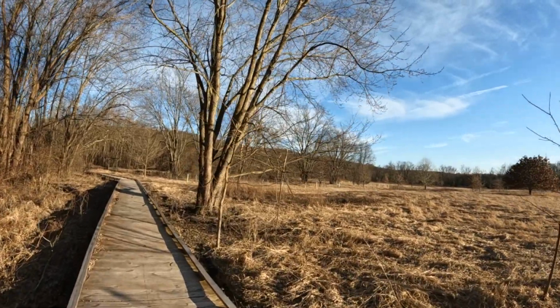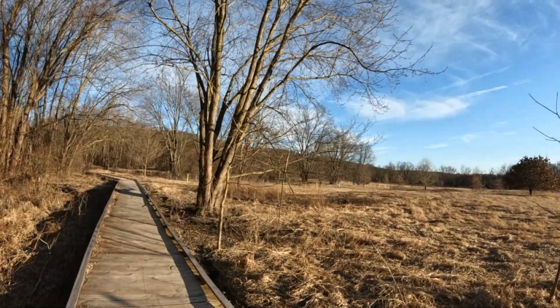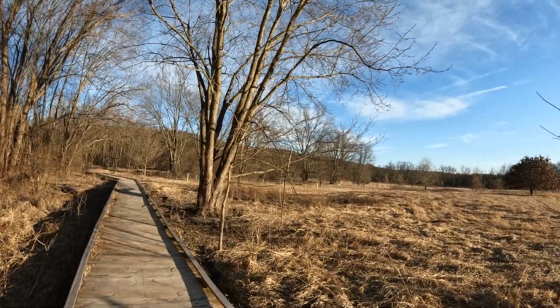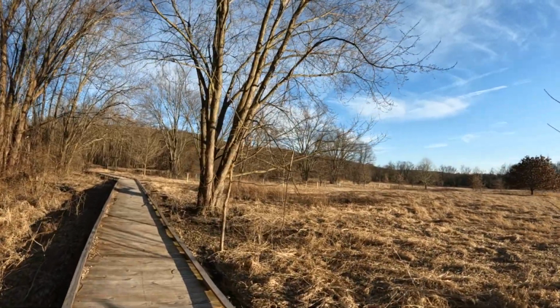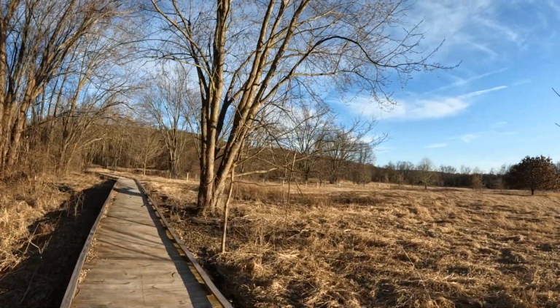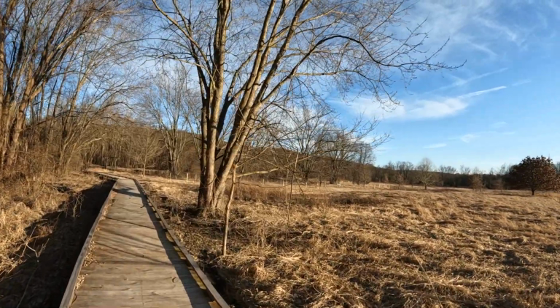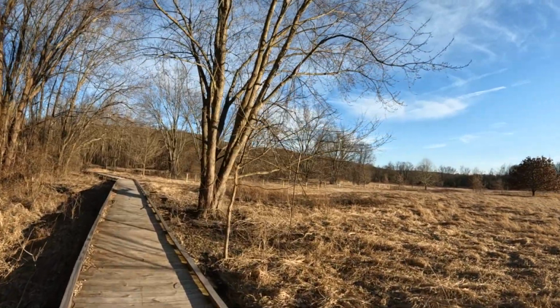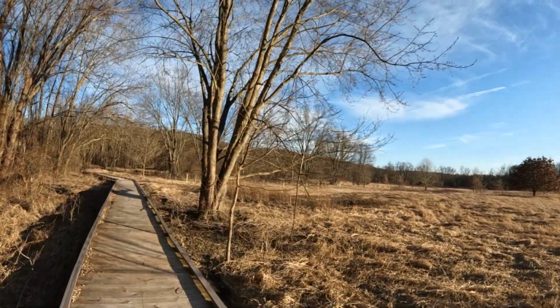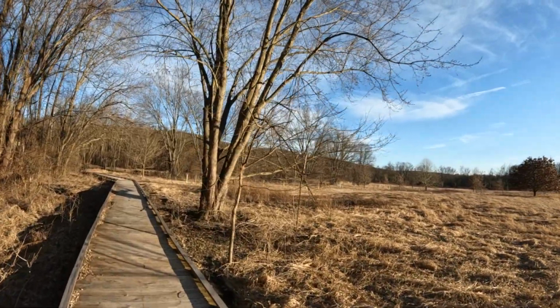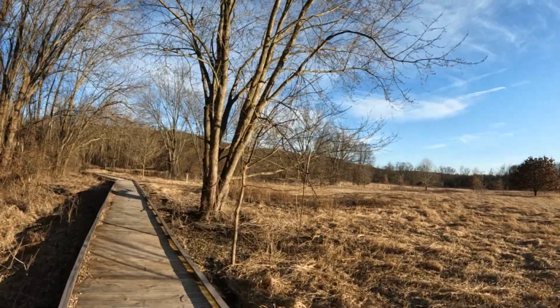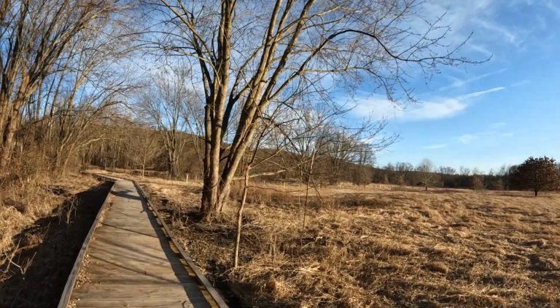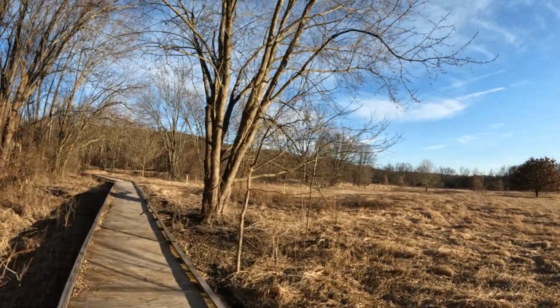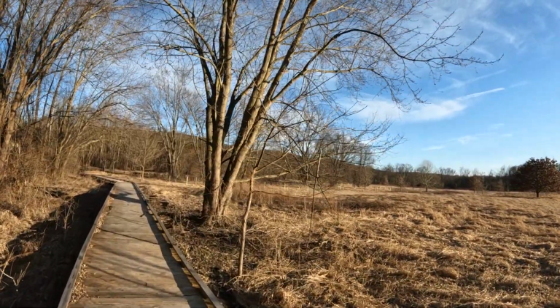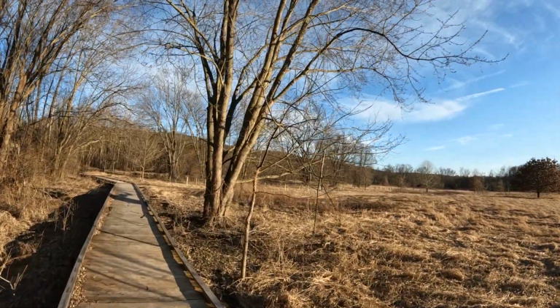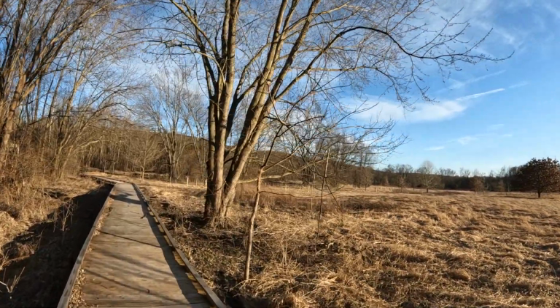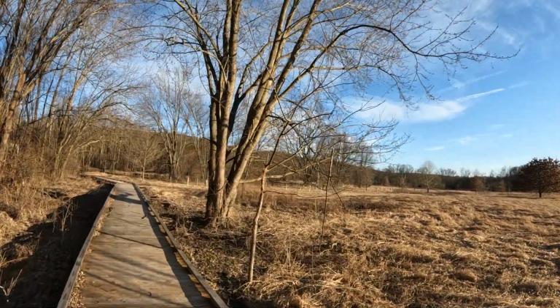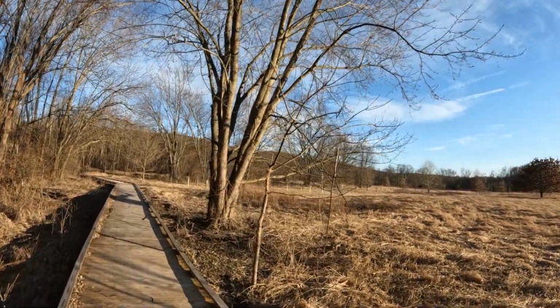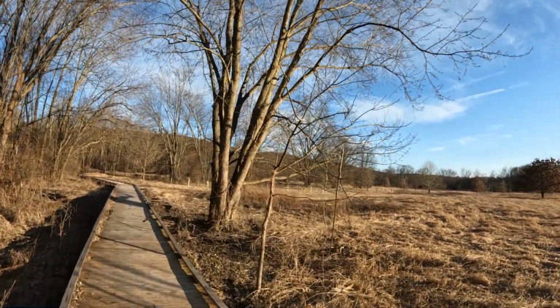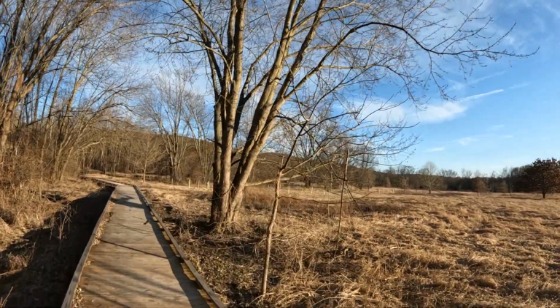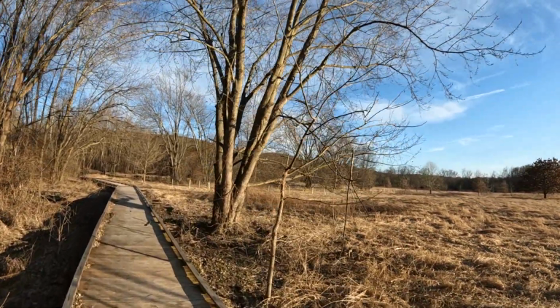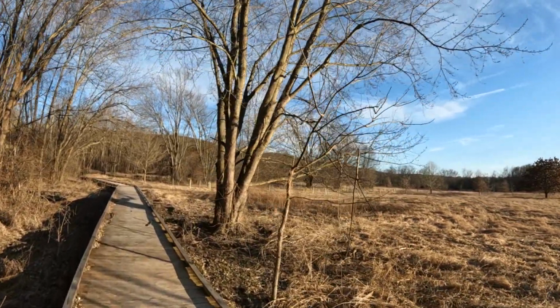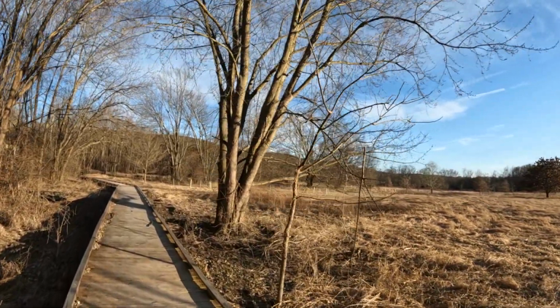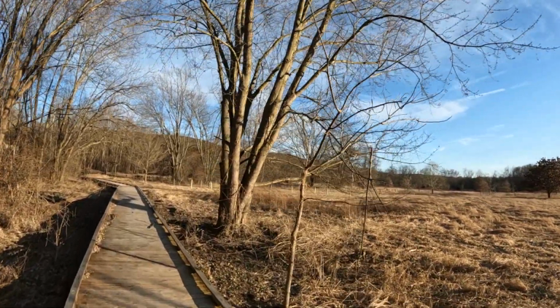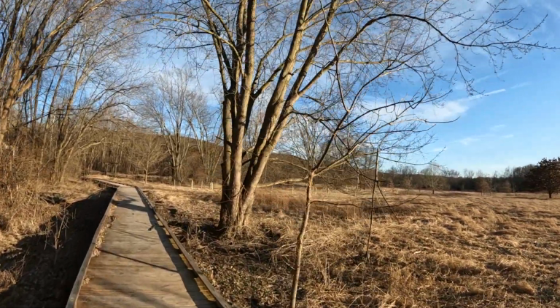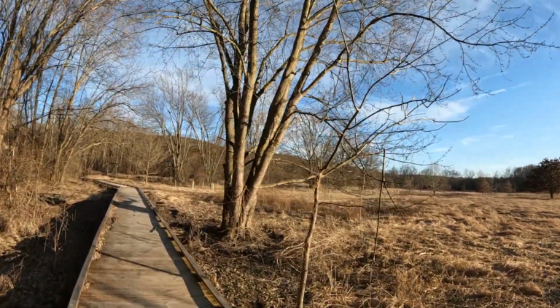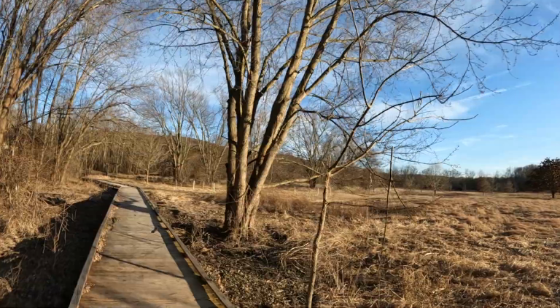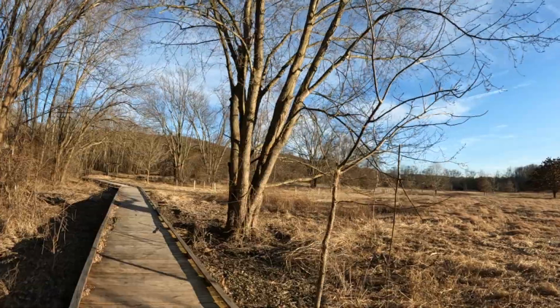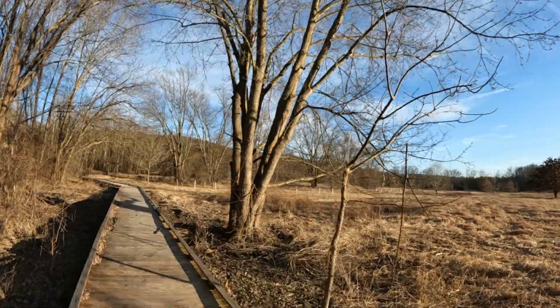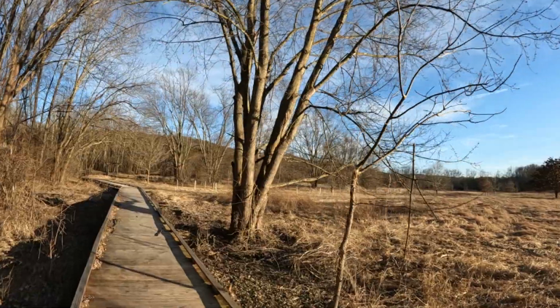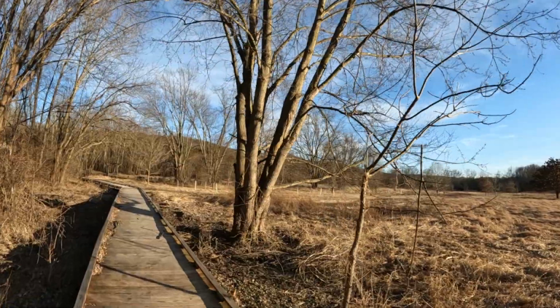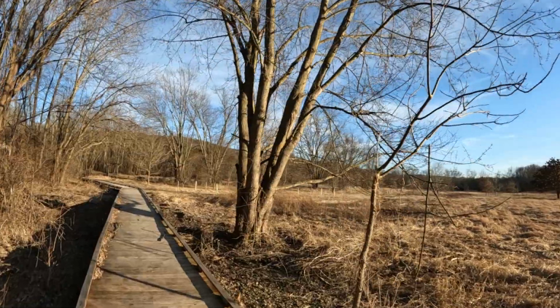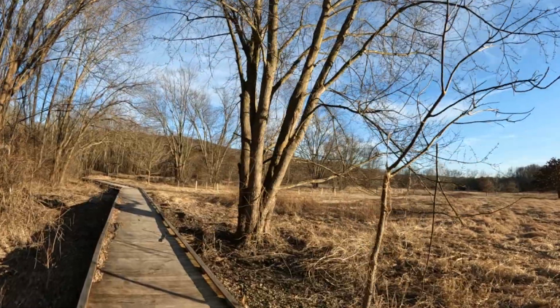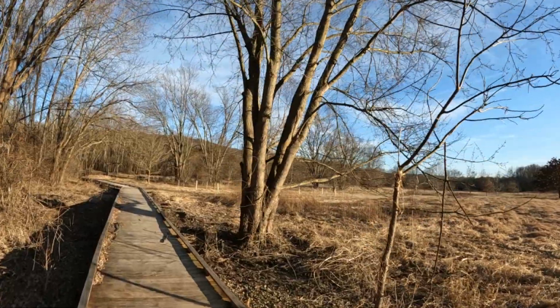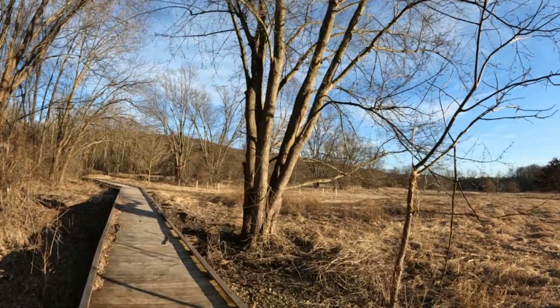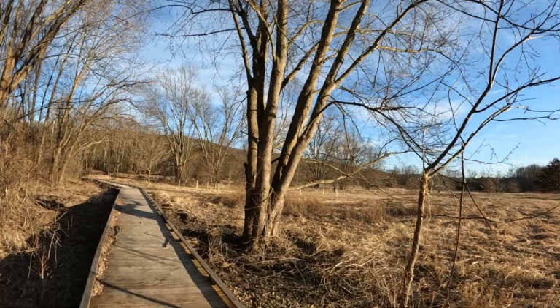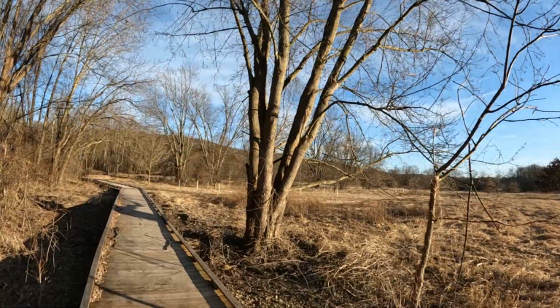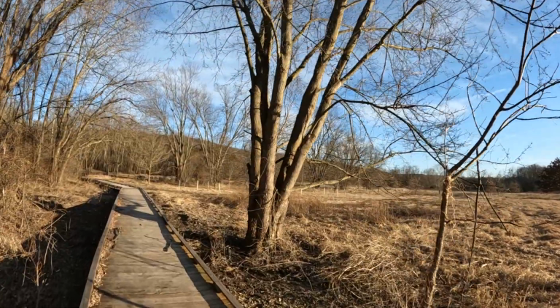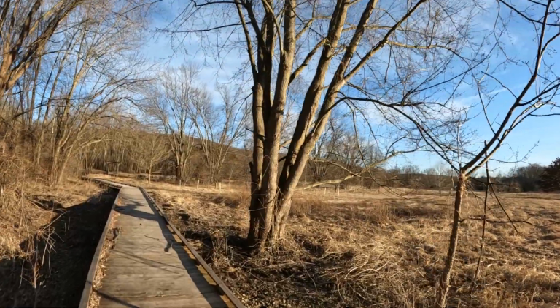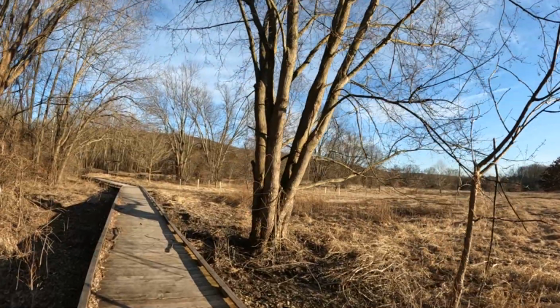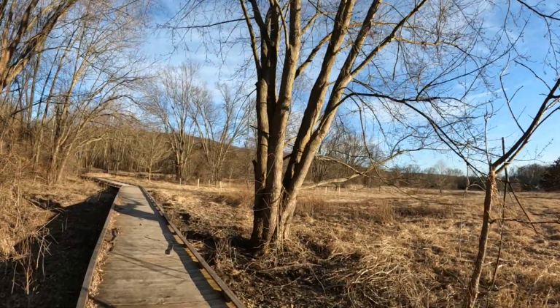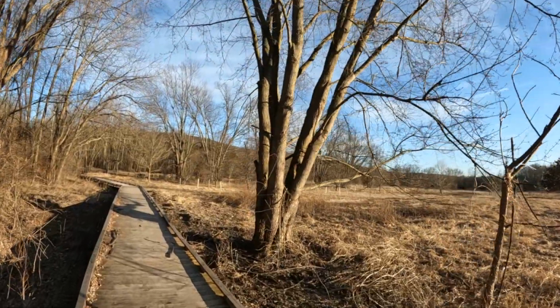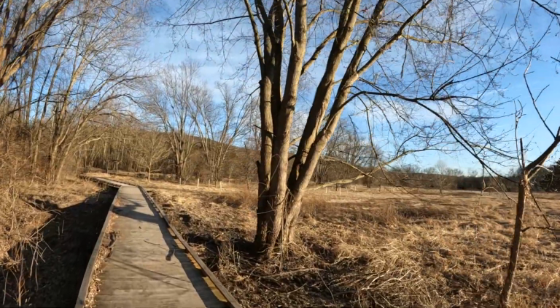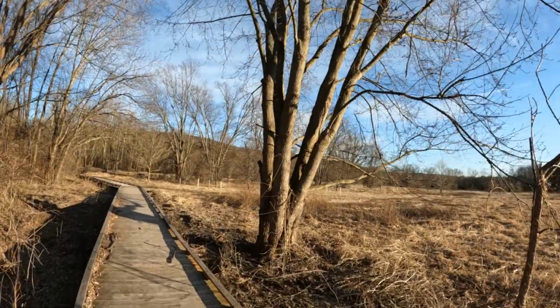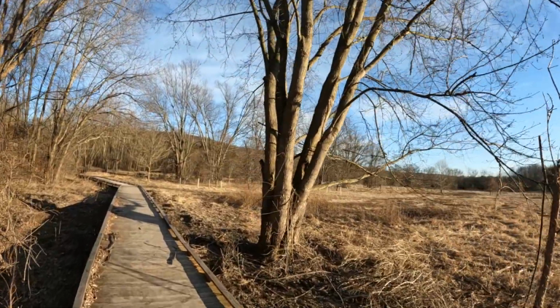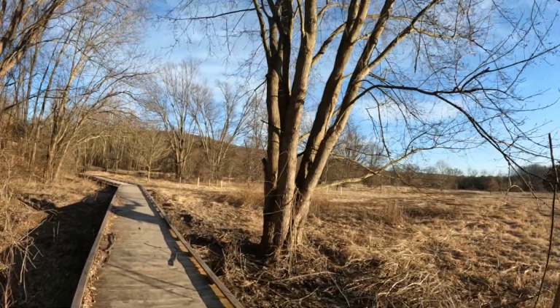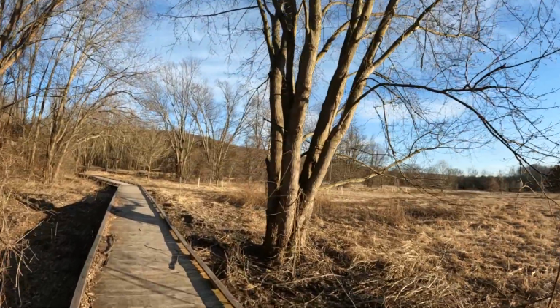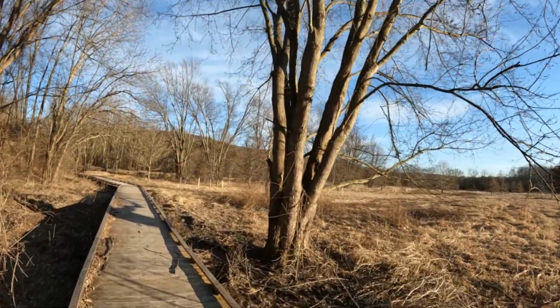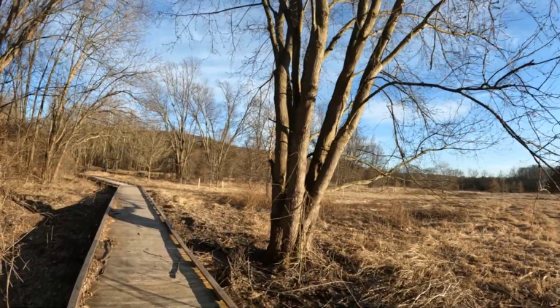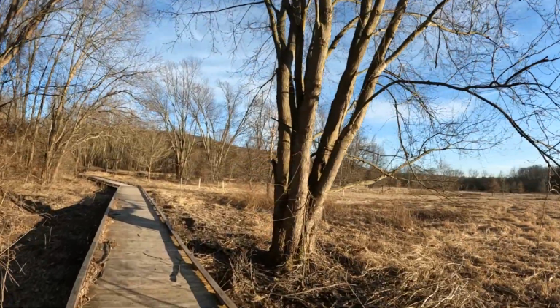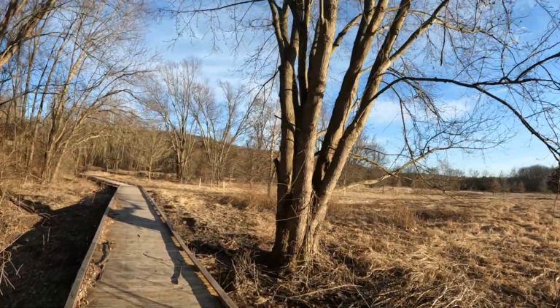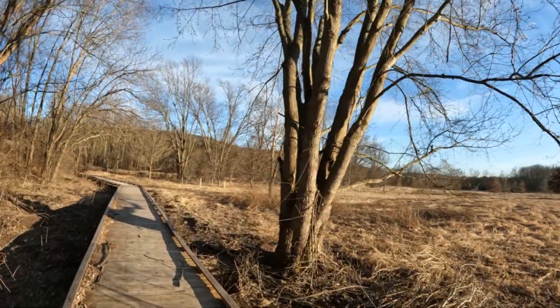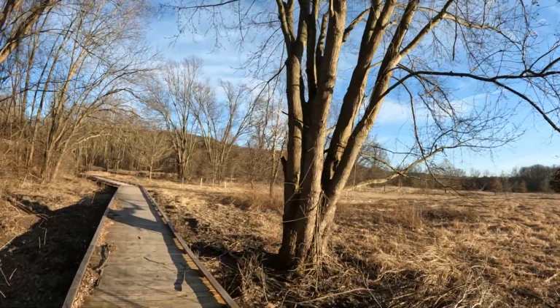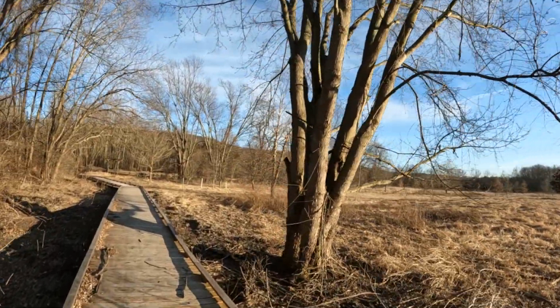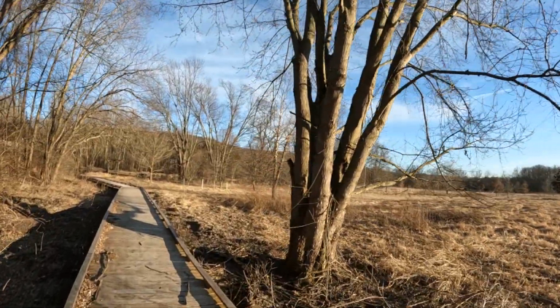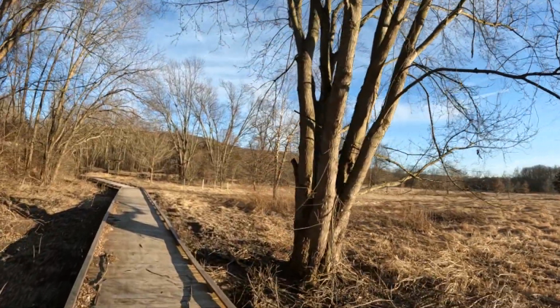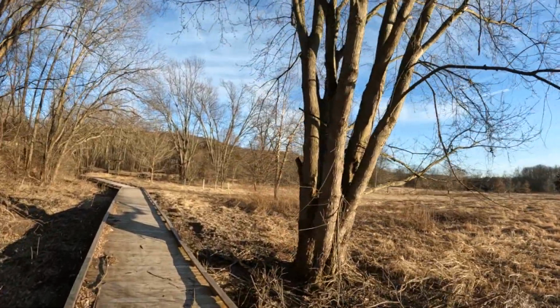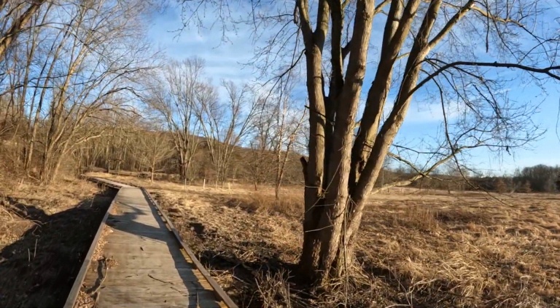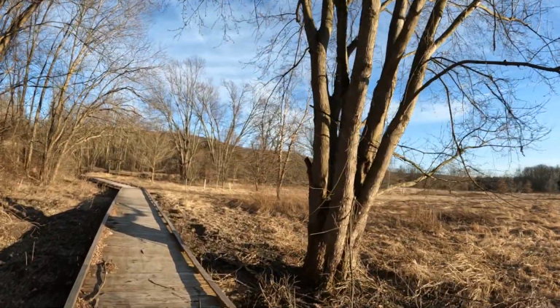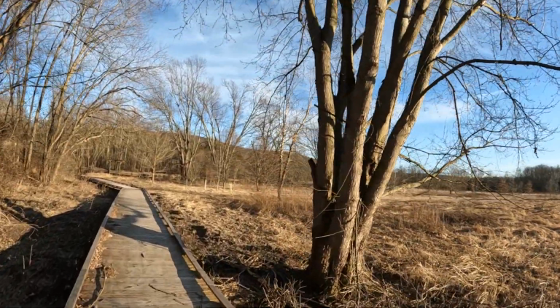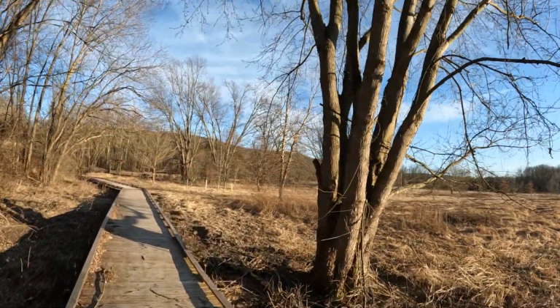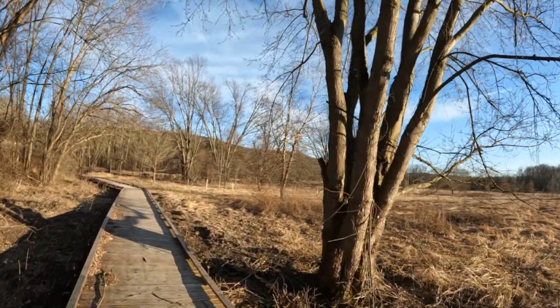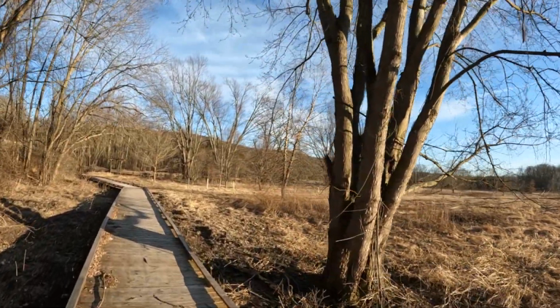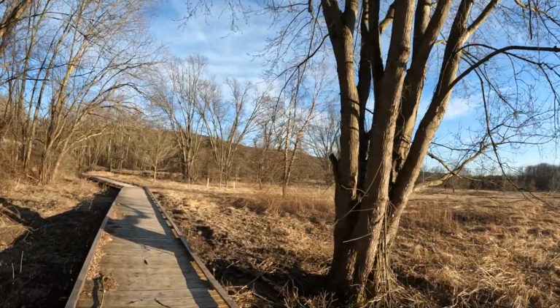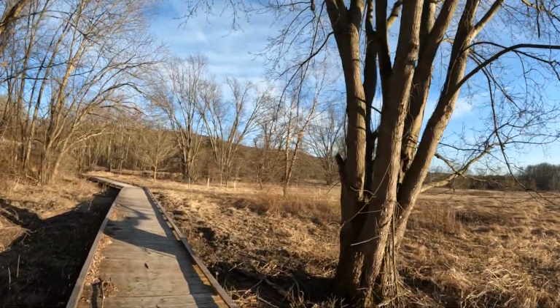I've done it all — well, not fishing, but kayaking. Many times.